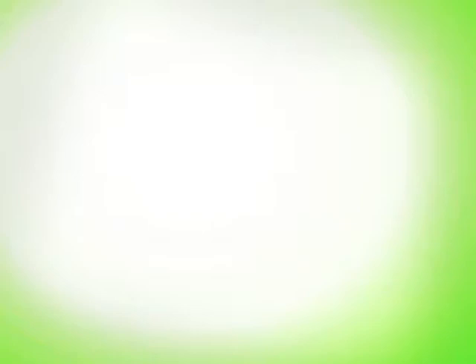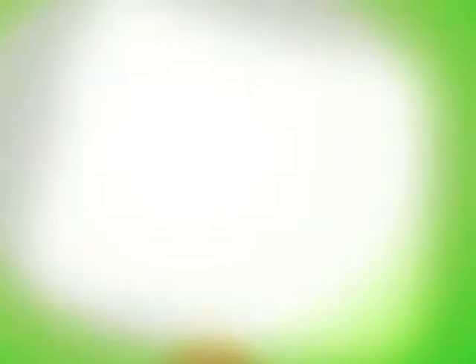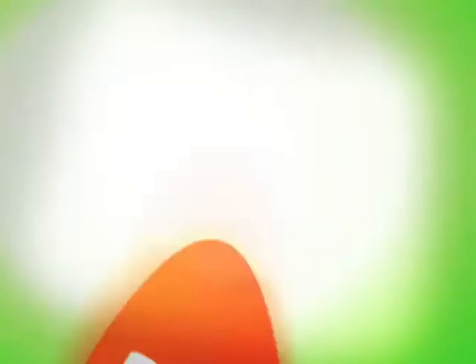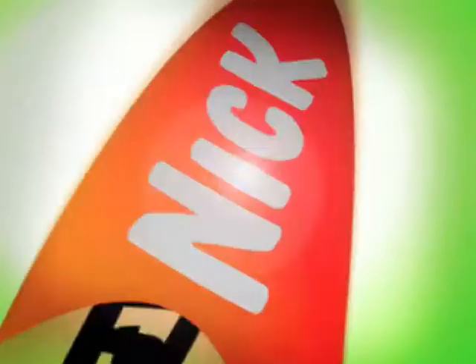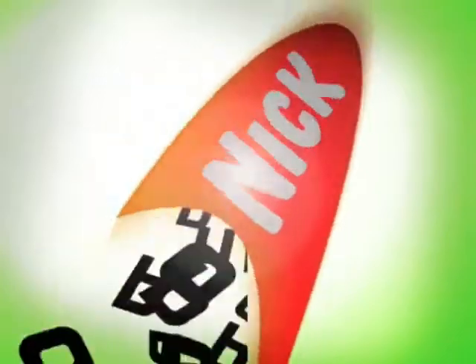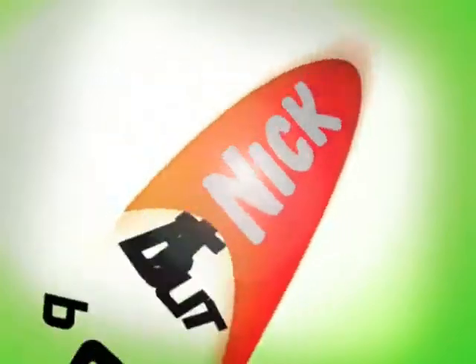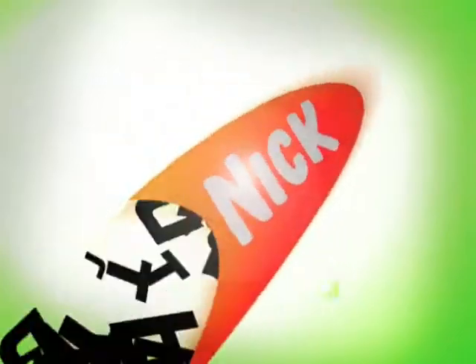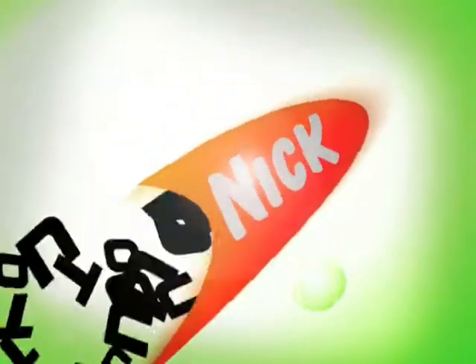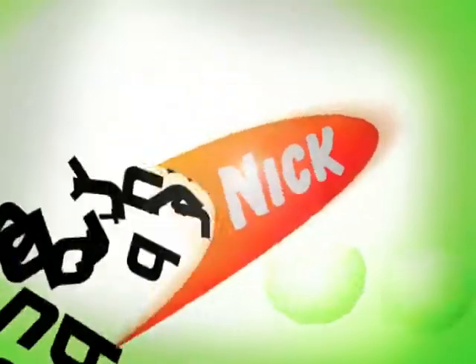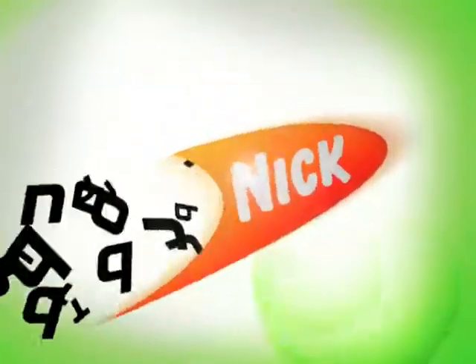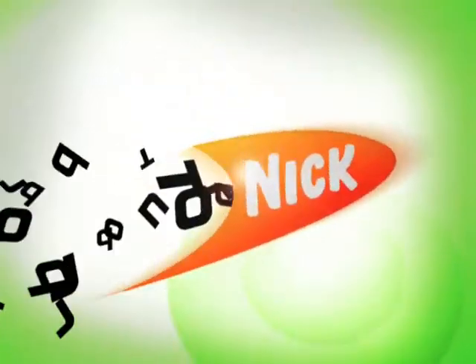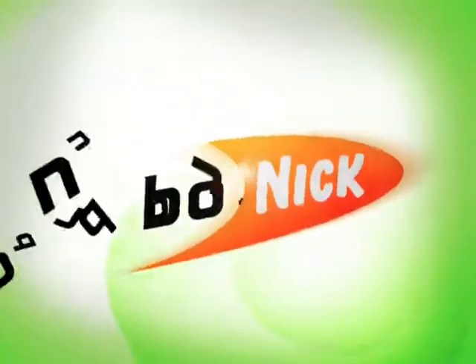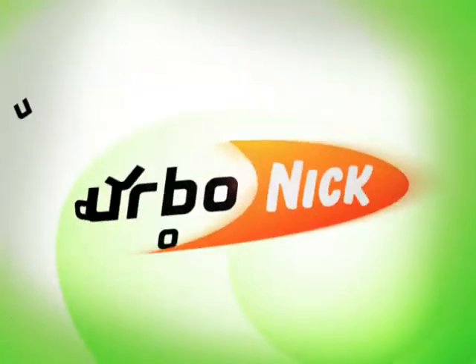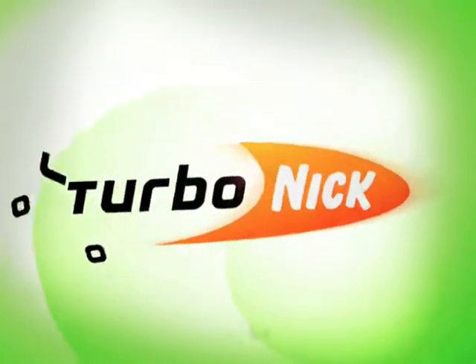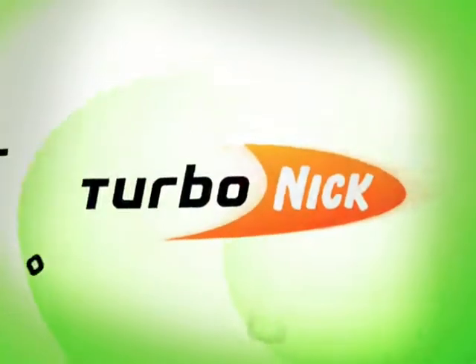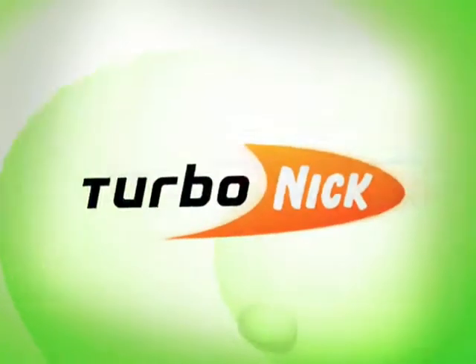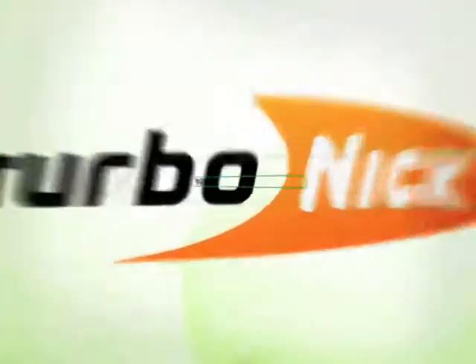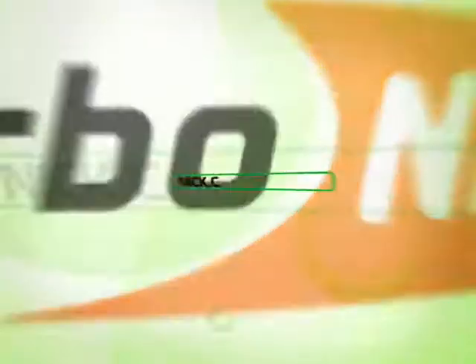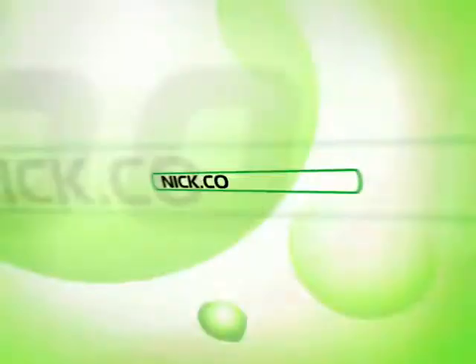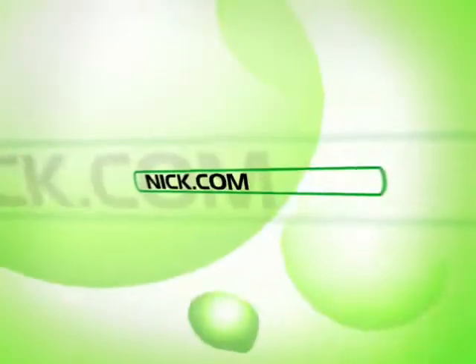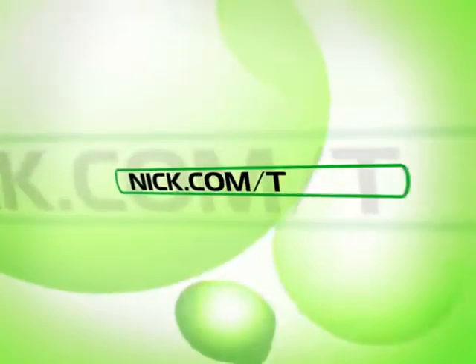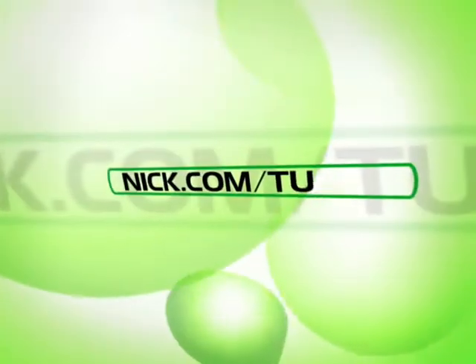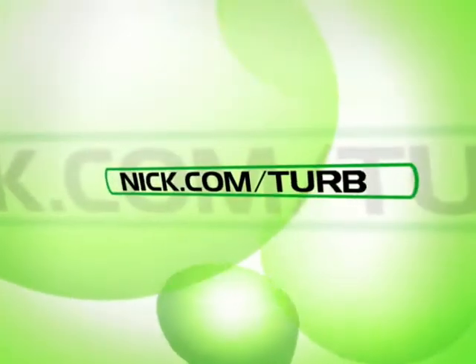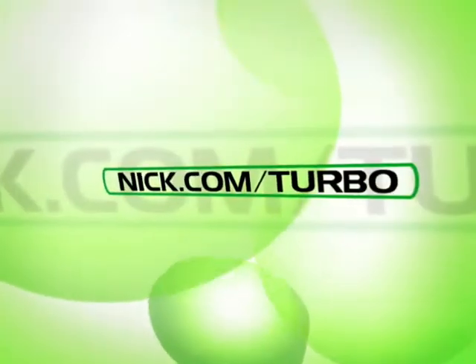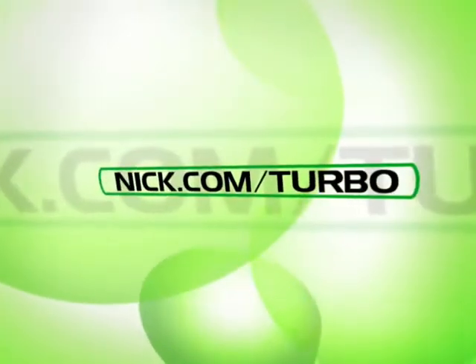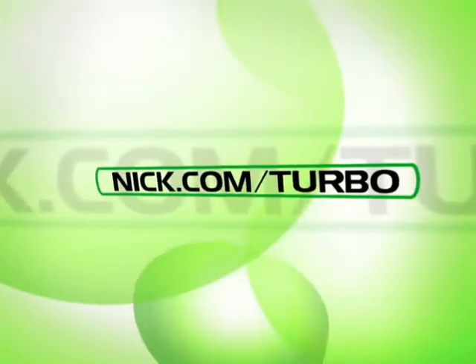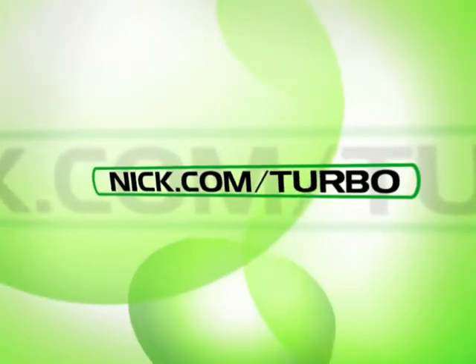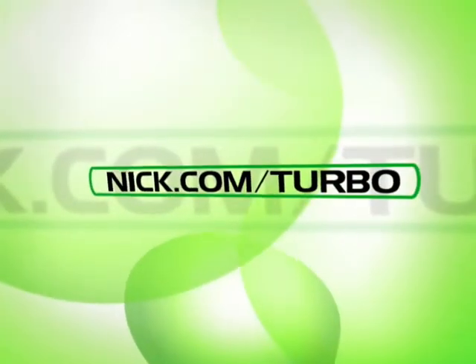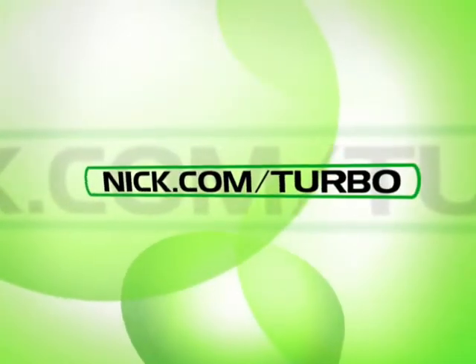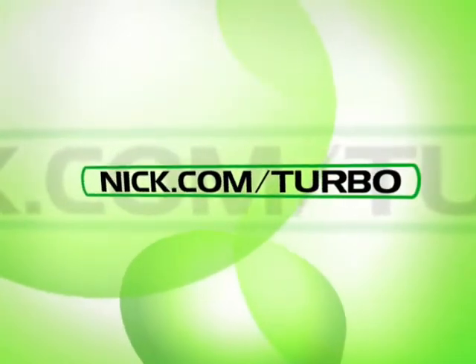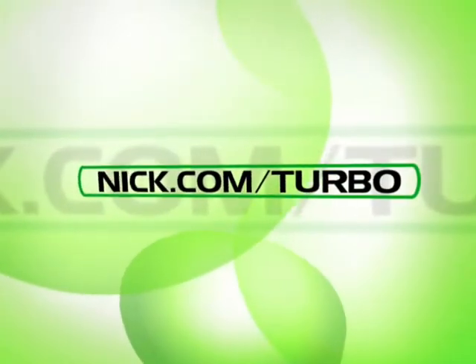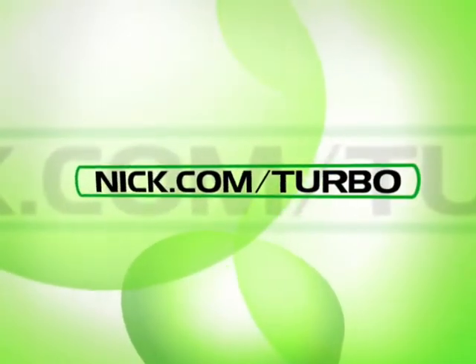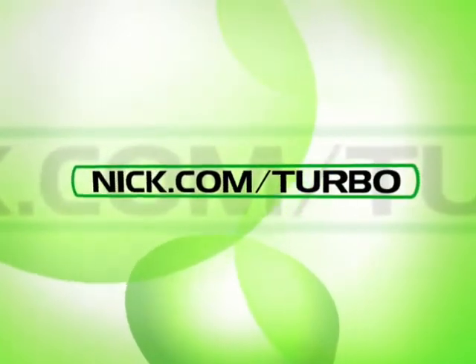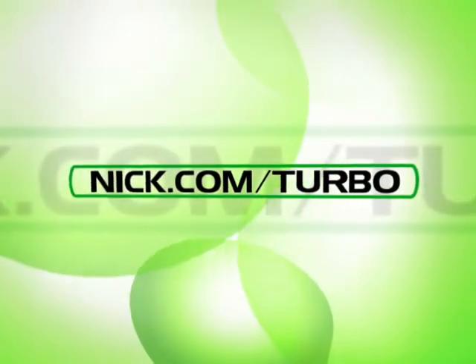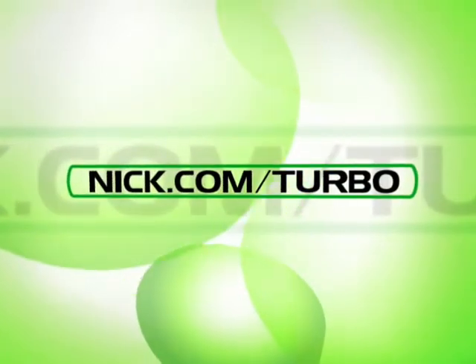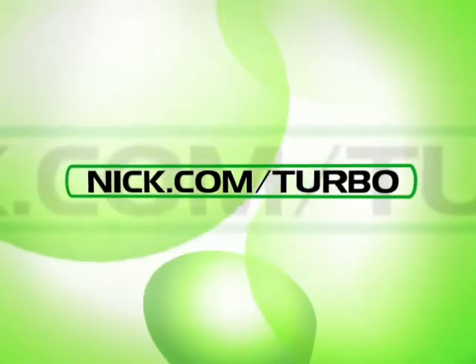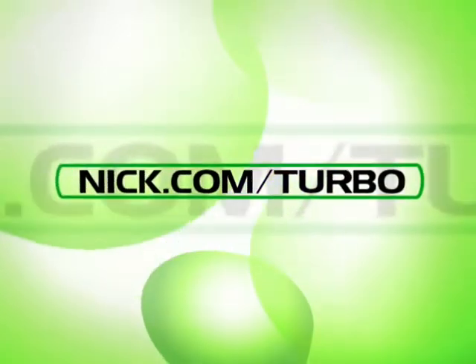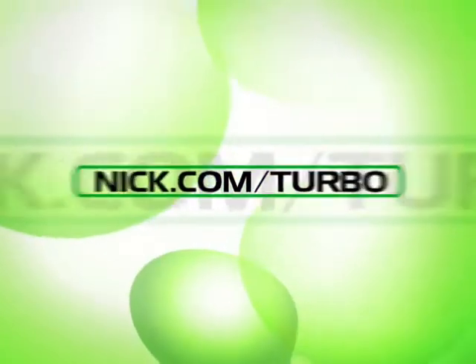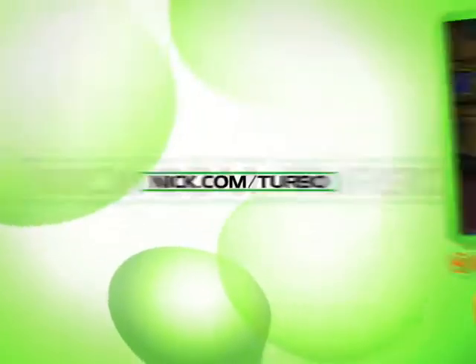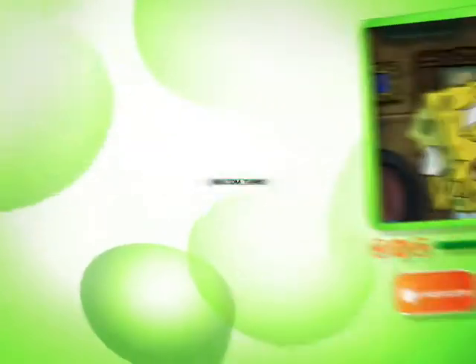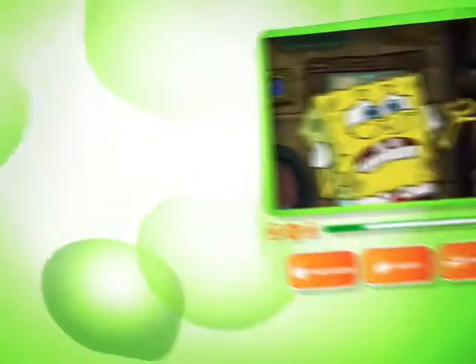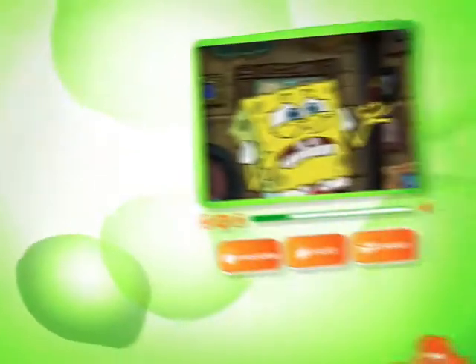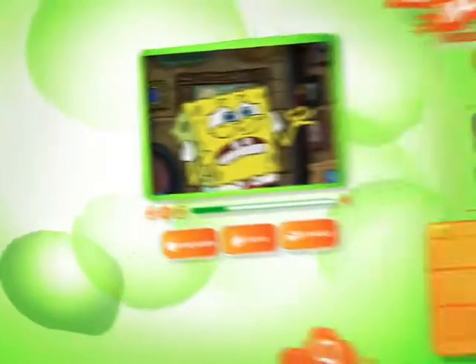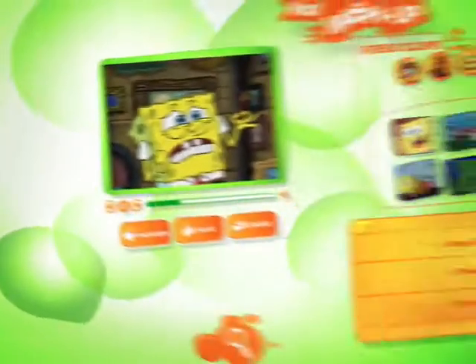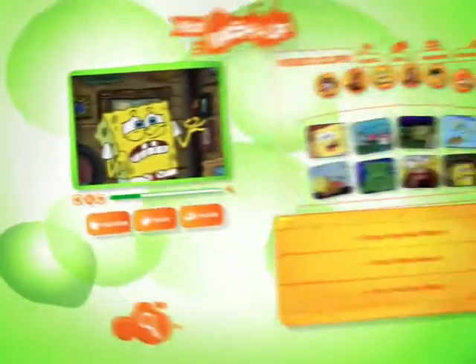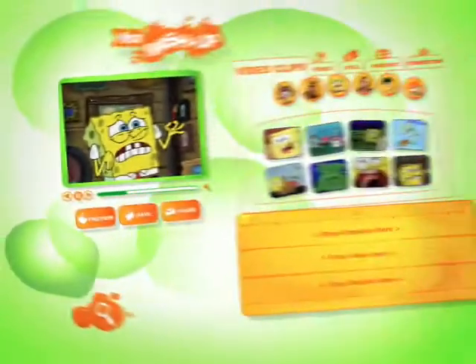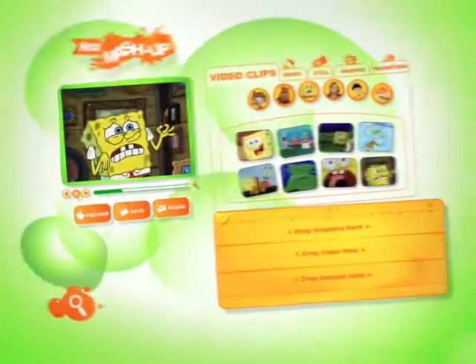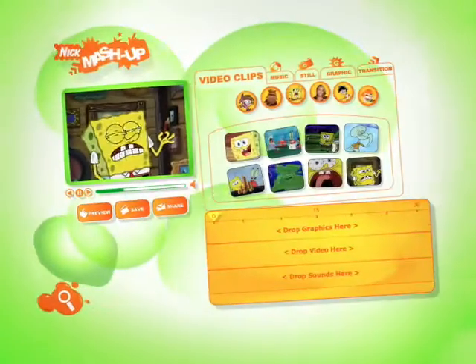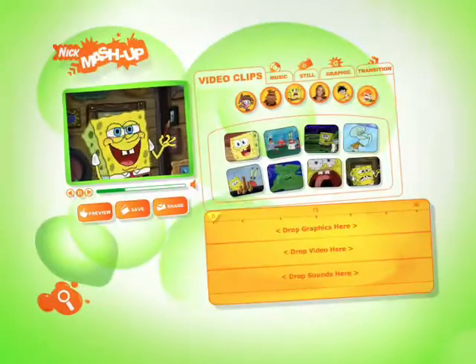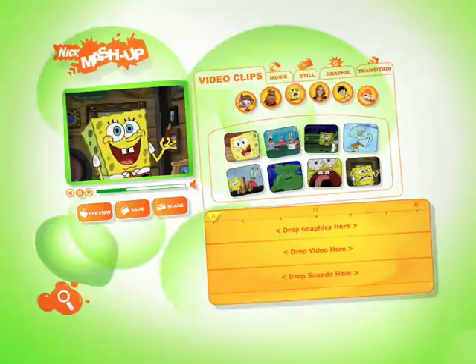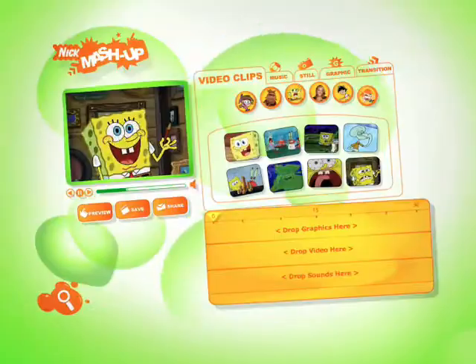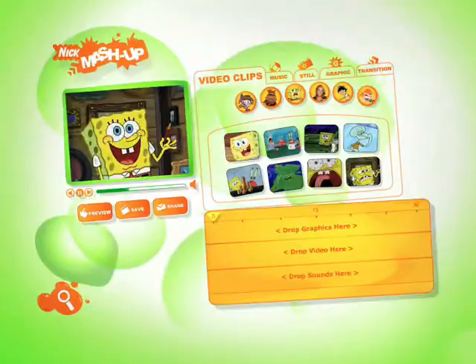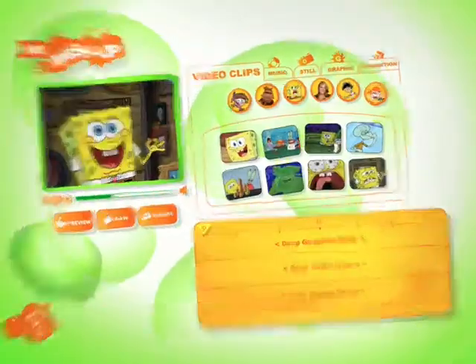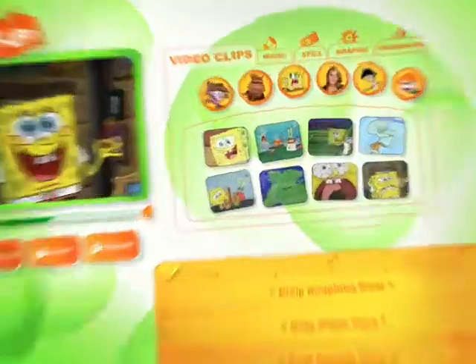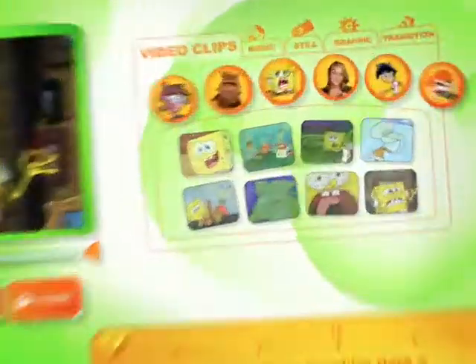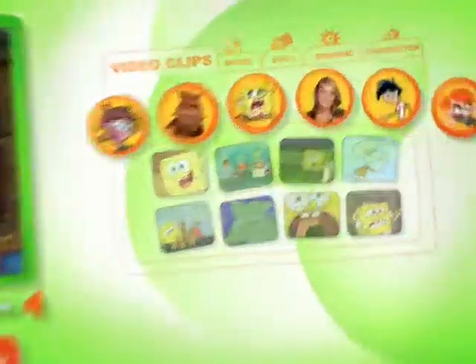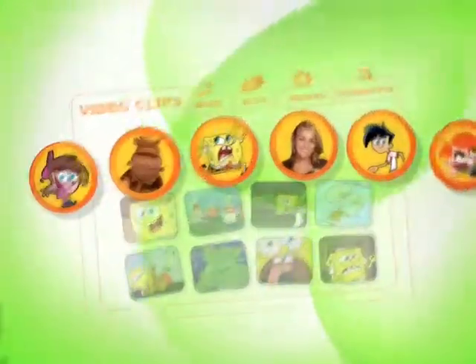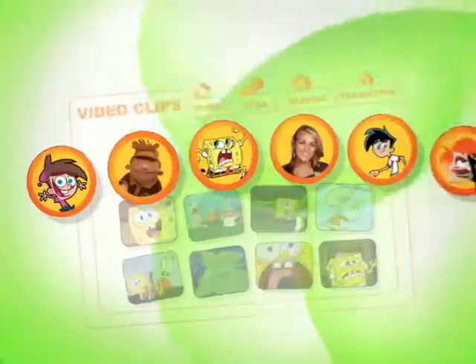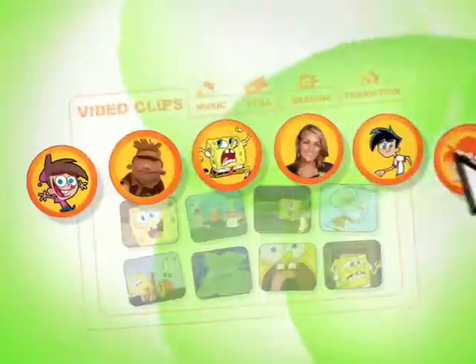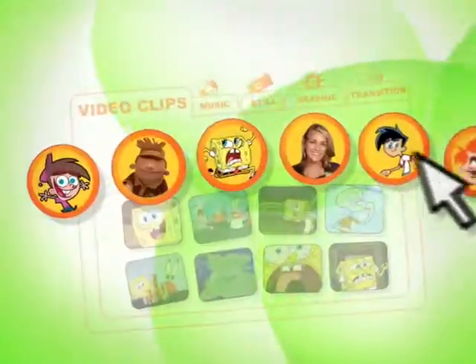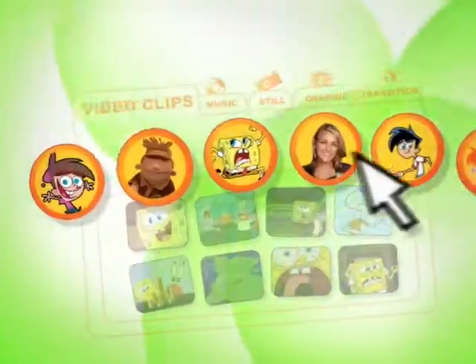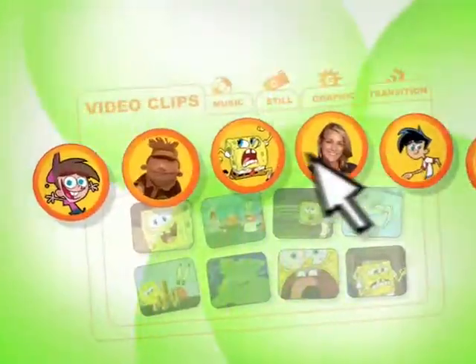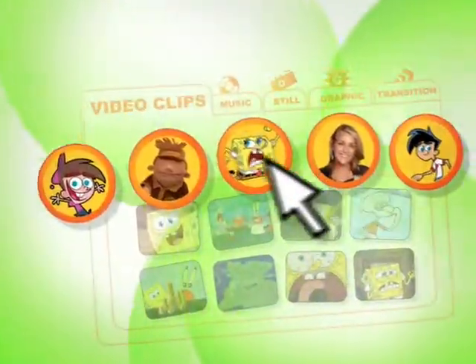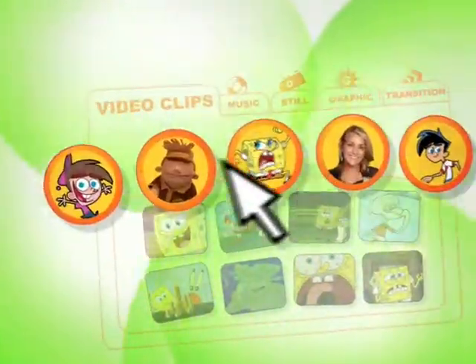Now on TurboNick at nick.com slash turbo. Make your own video mashups. Here's how it works.